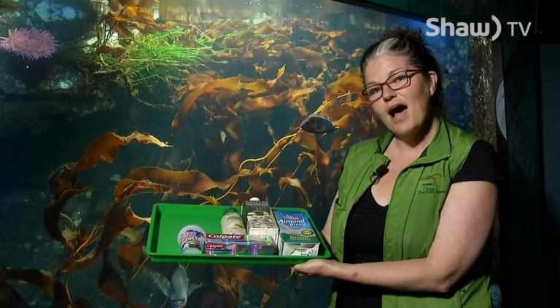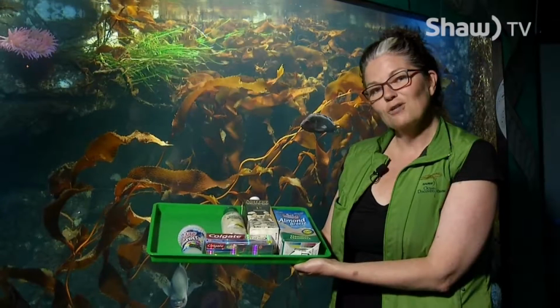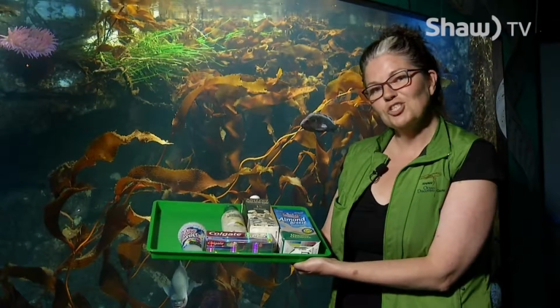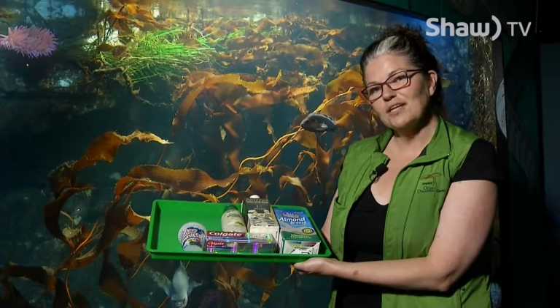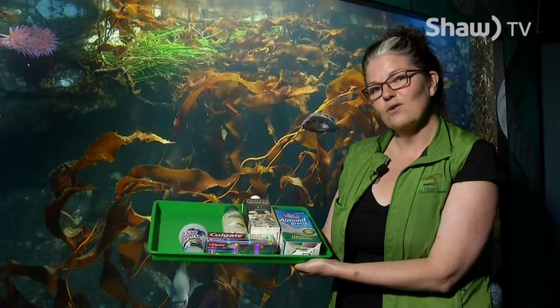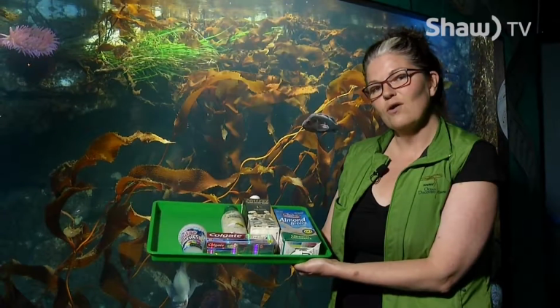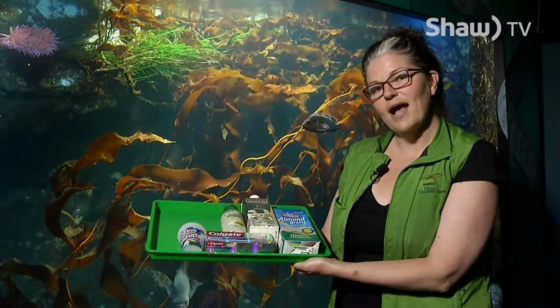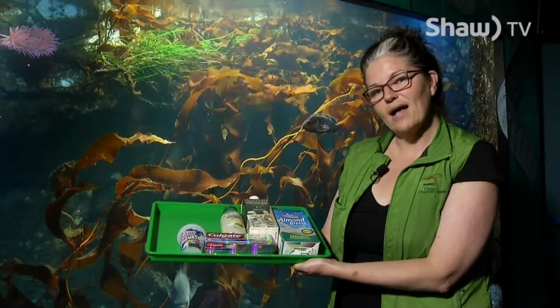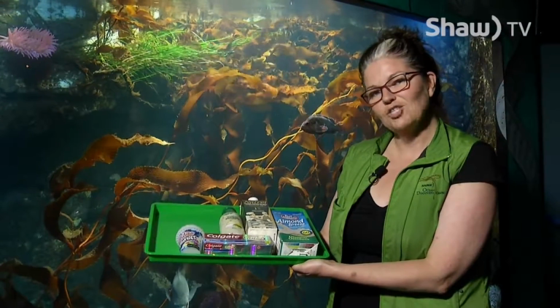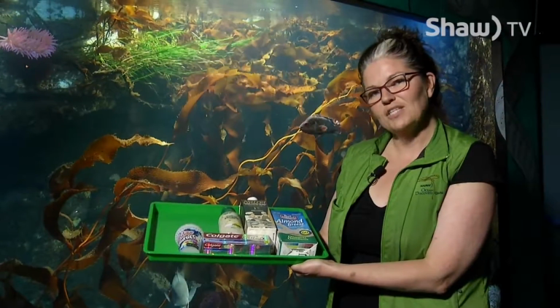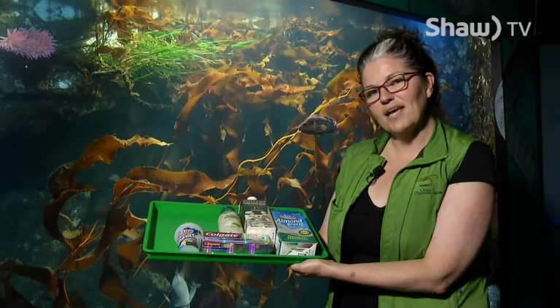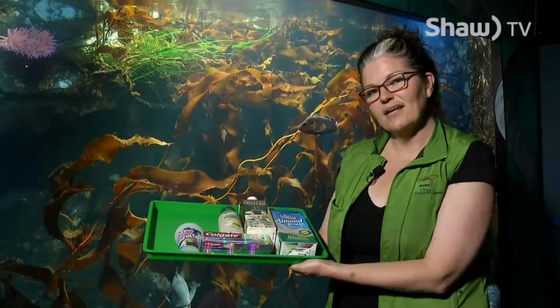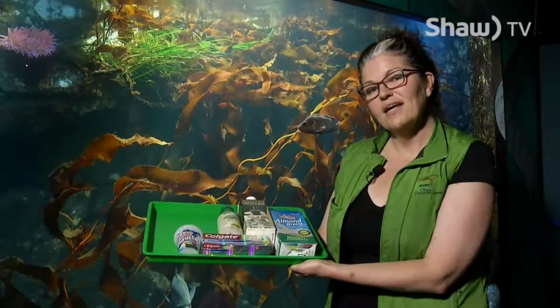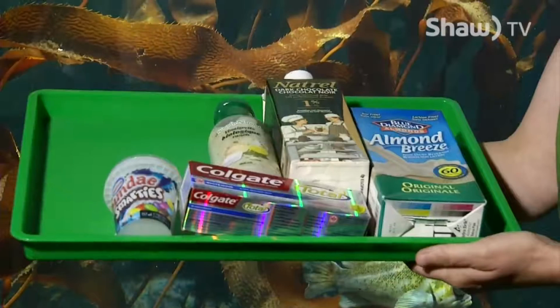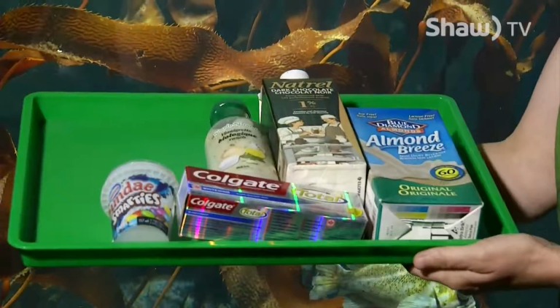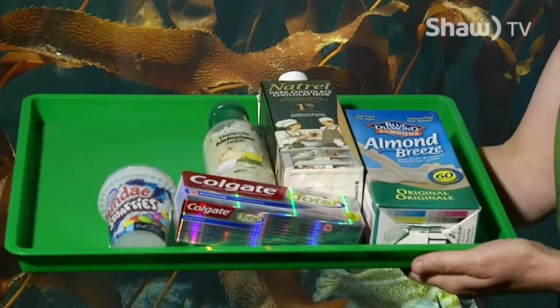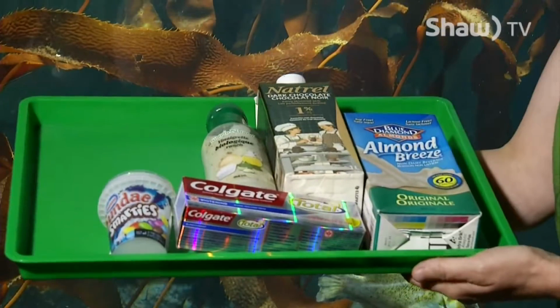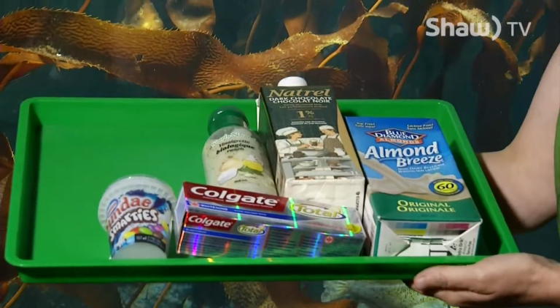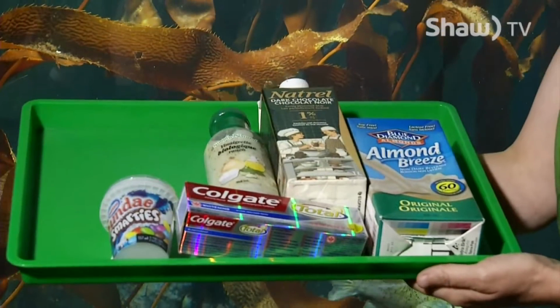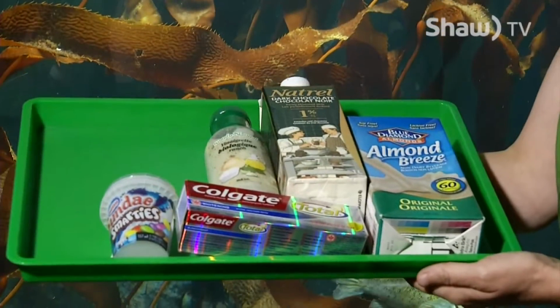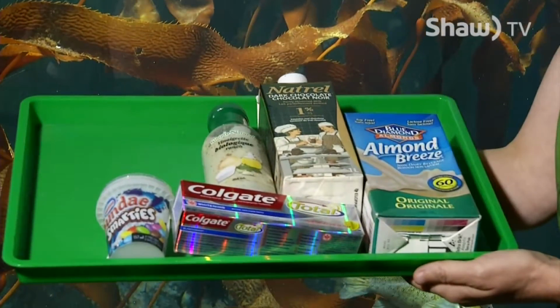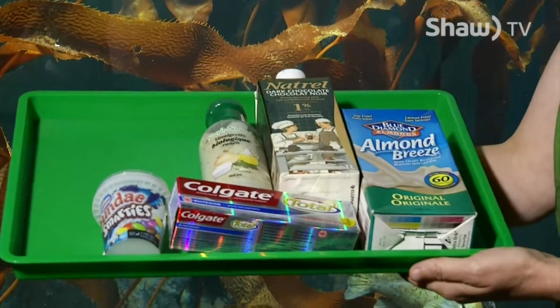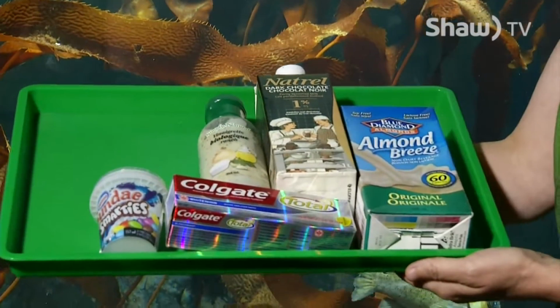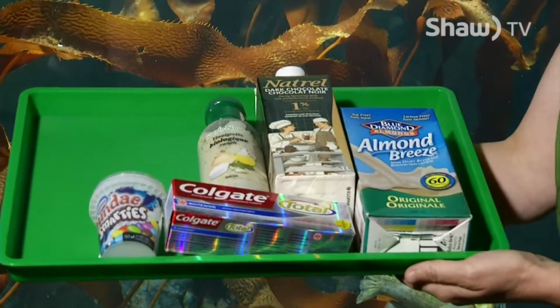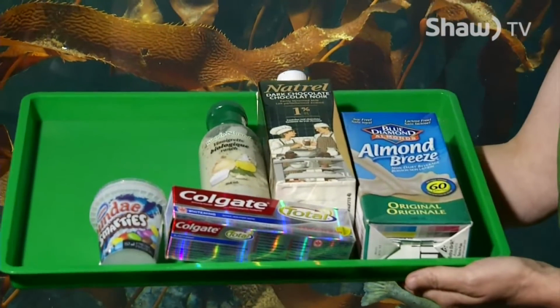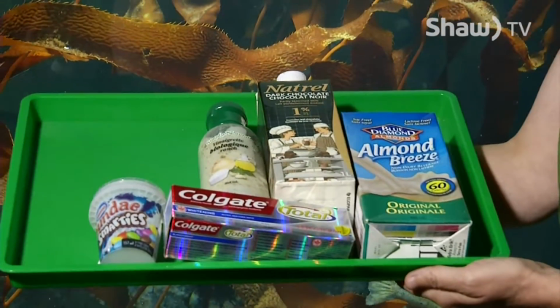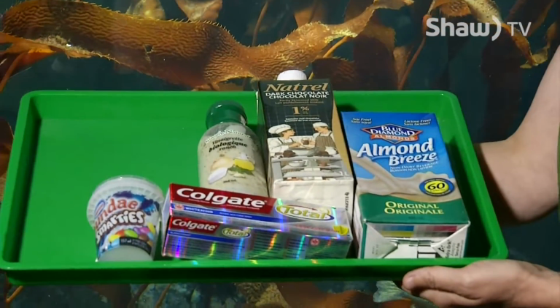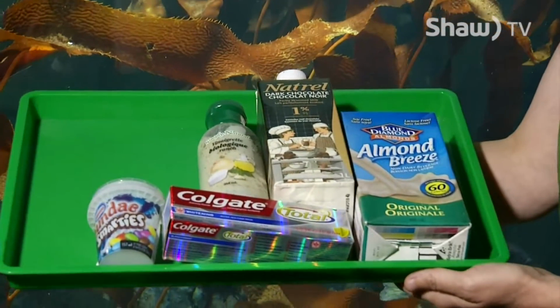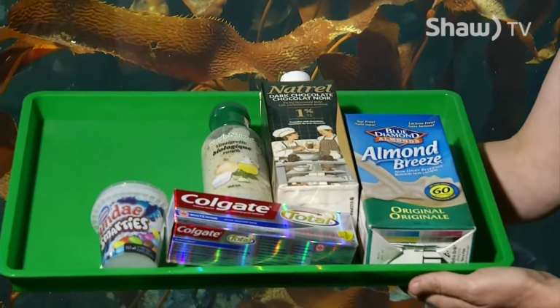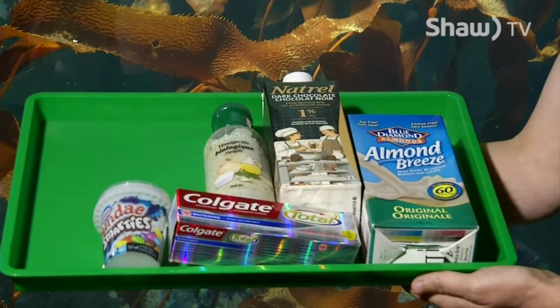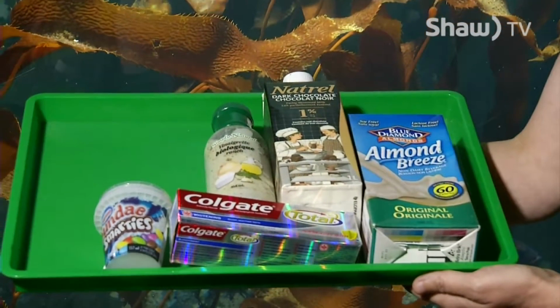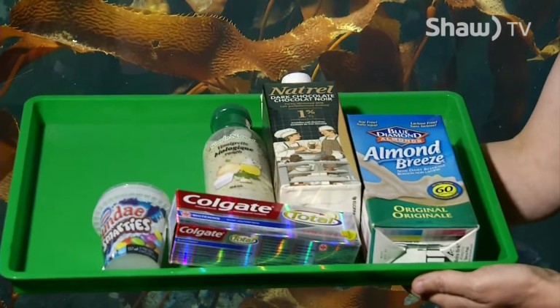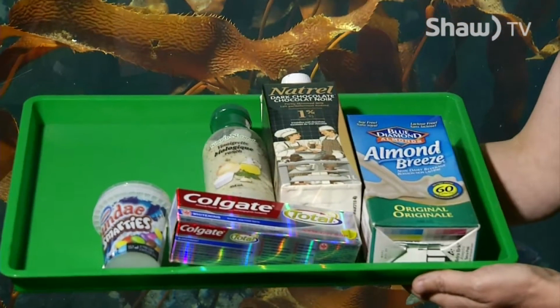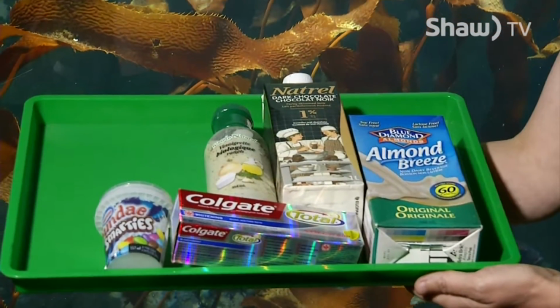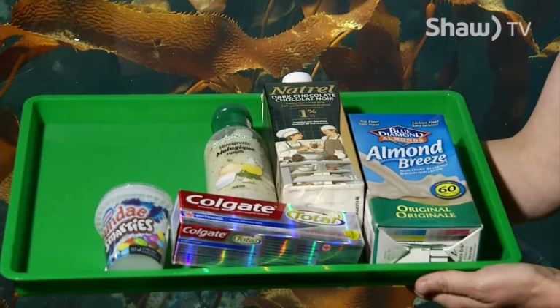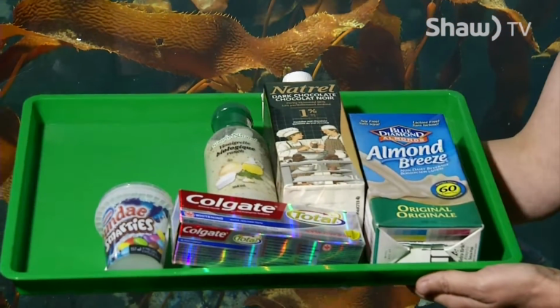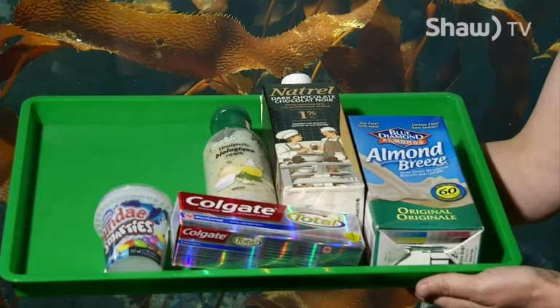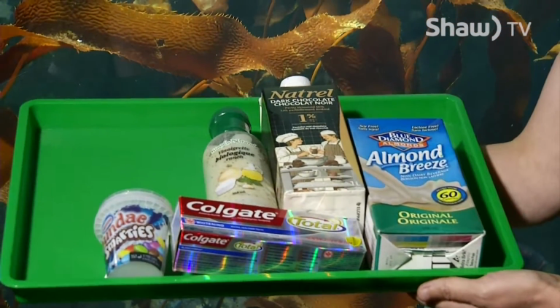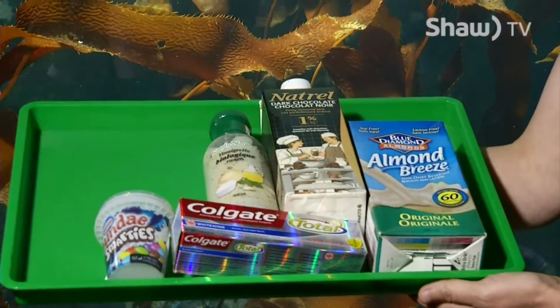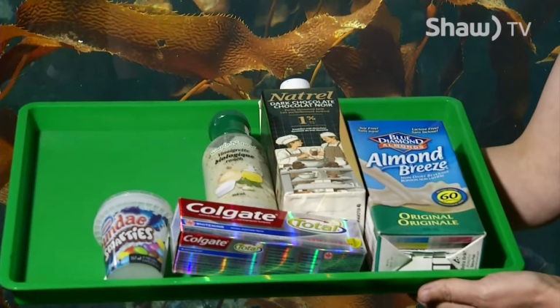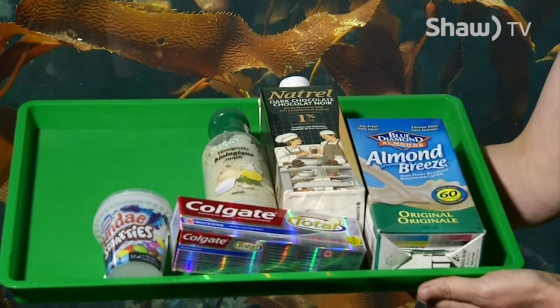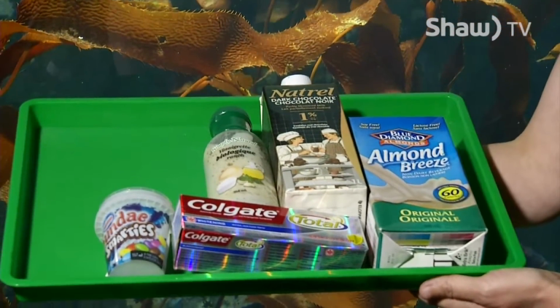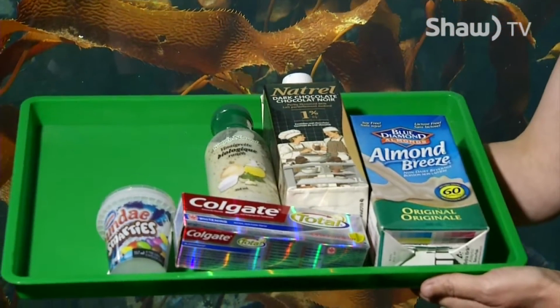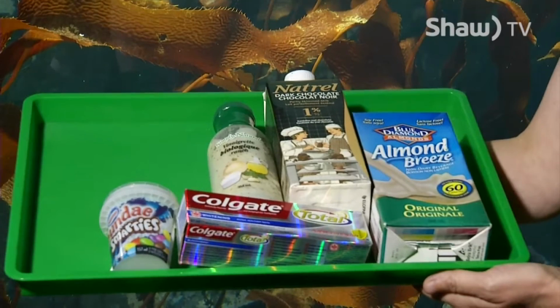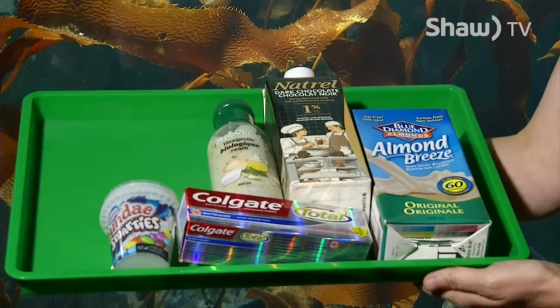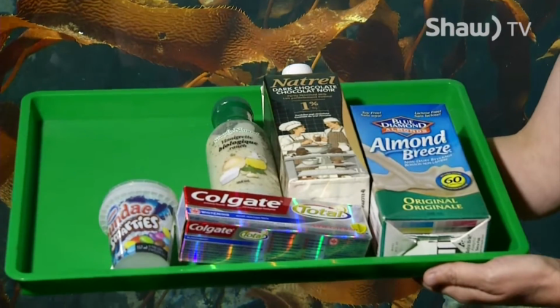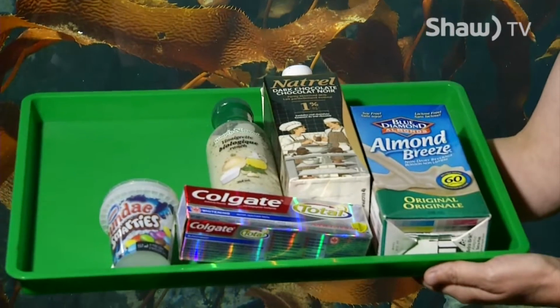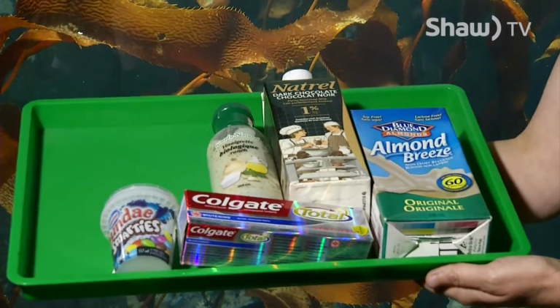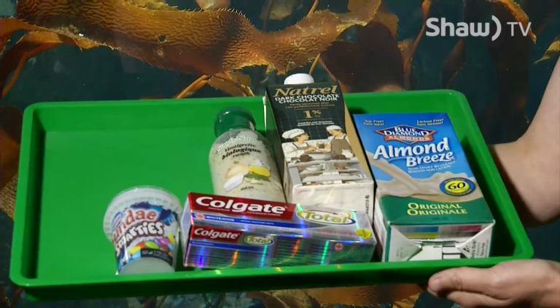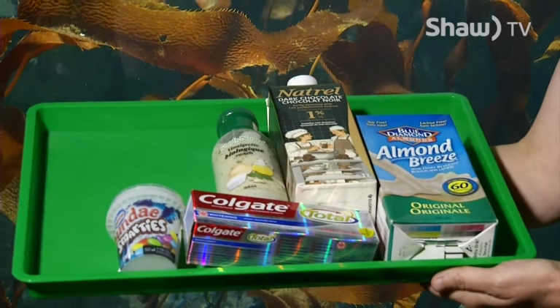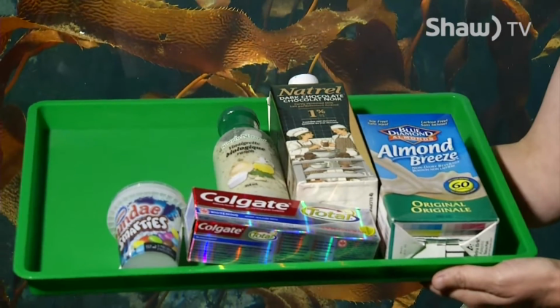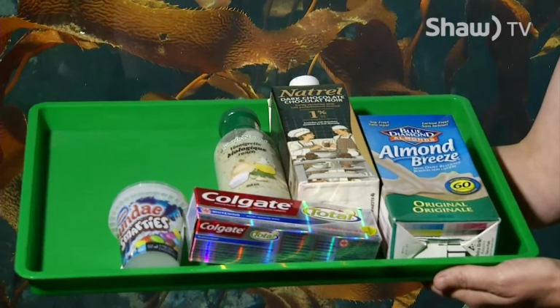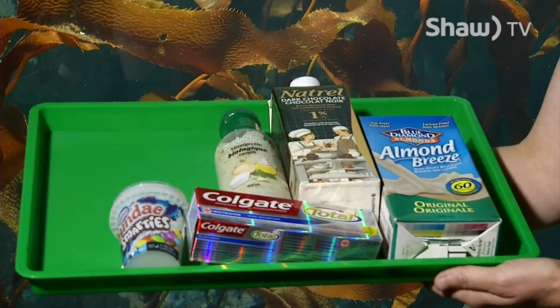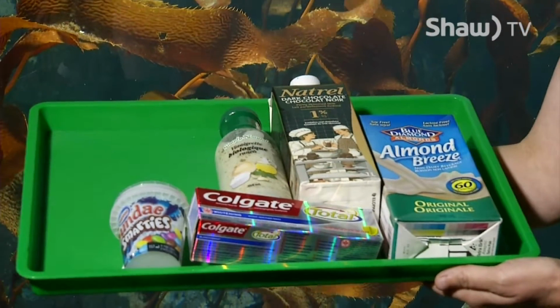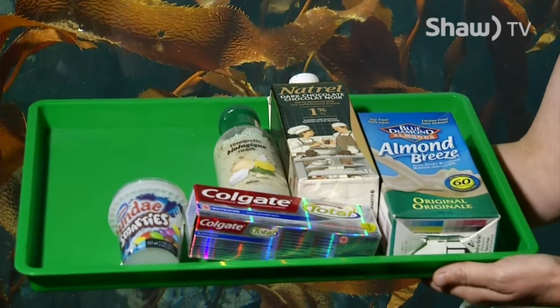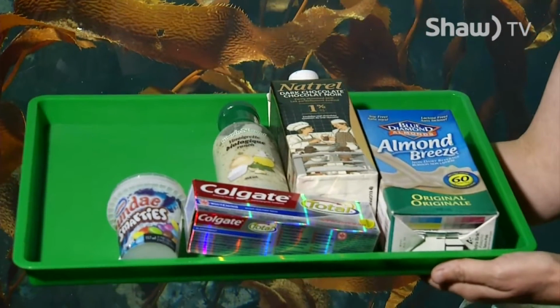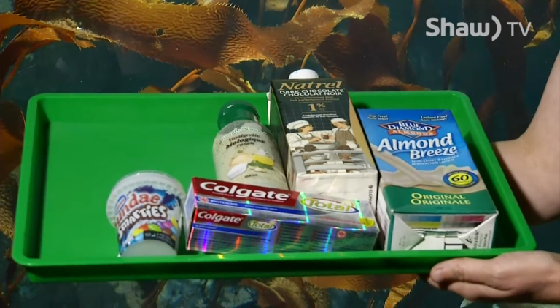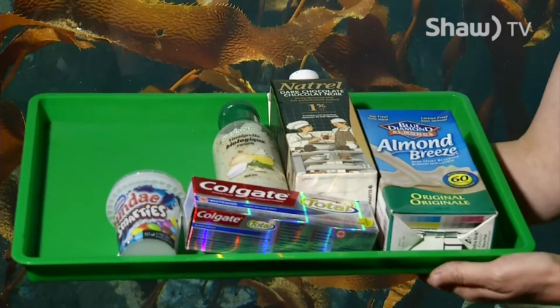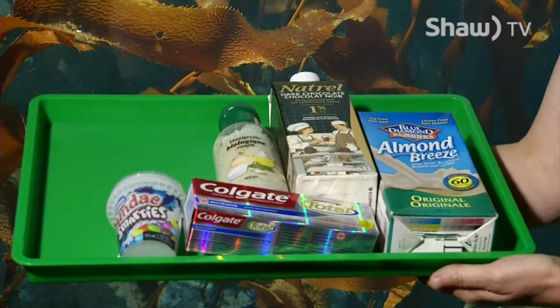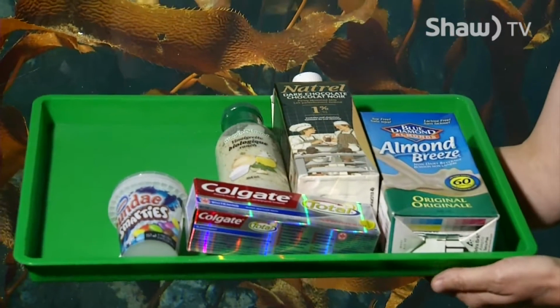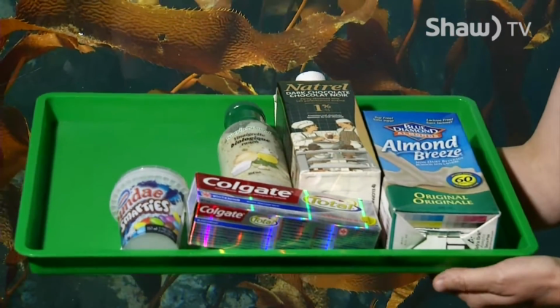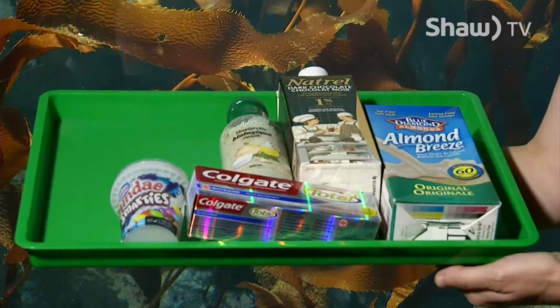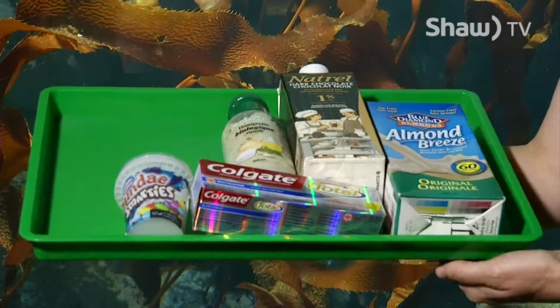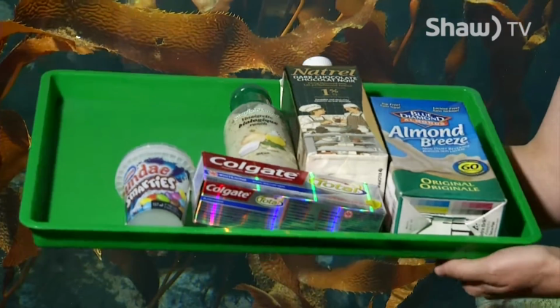Algin or alginate is extracted from brown seaweeds as a thickening agent. It's used in these types of products.